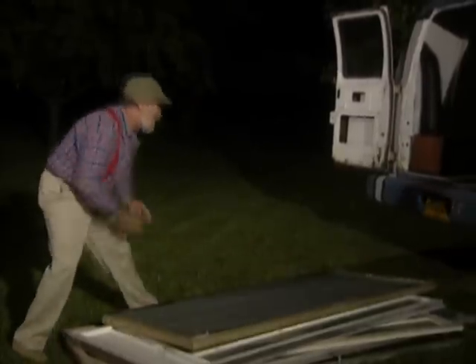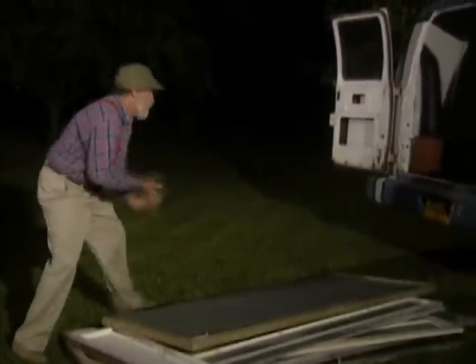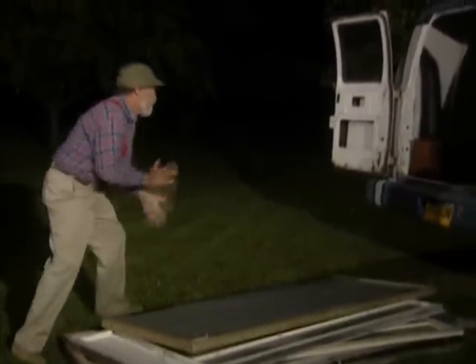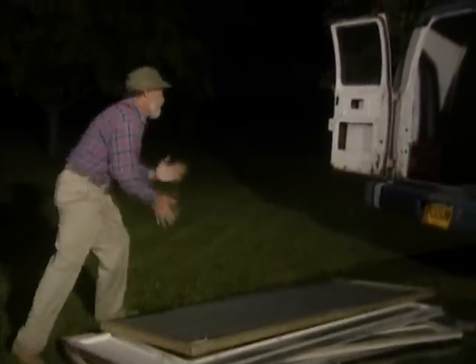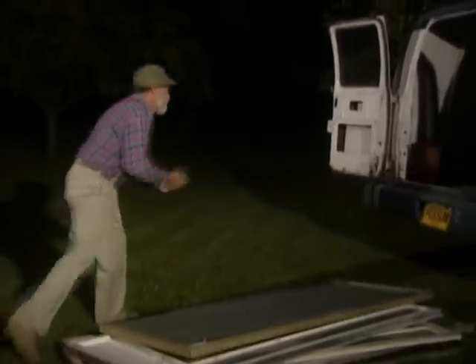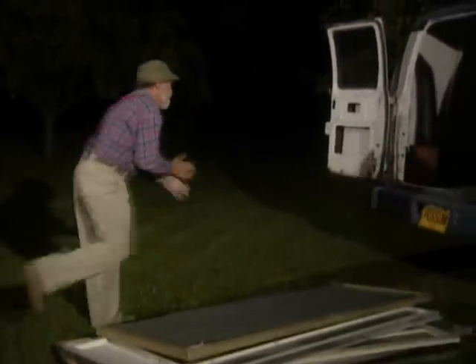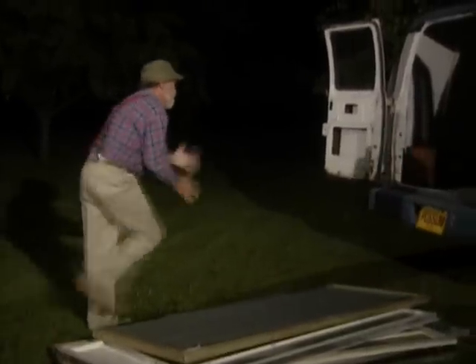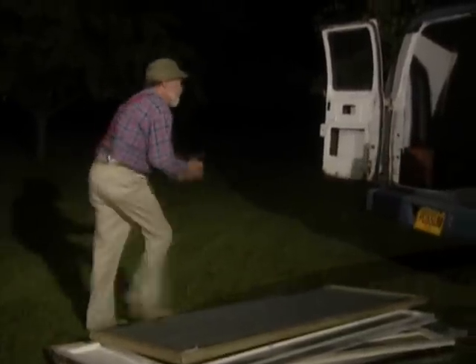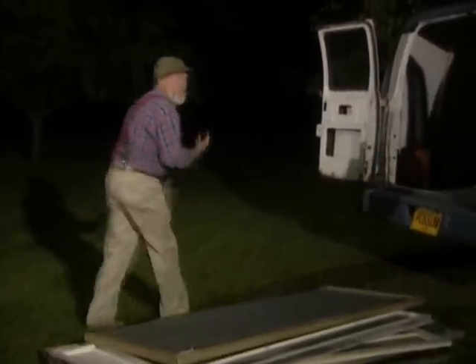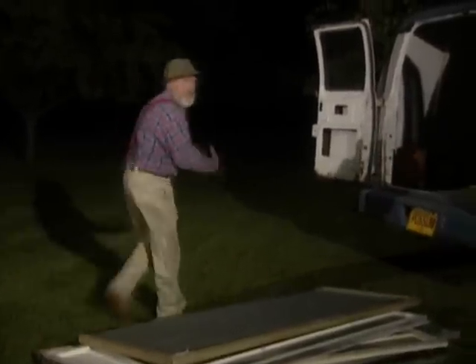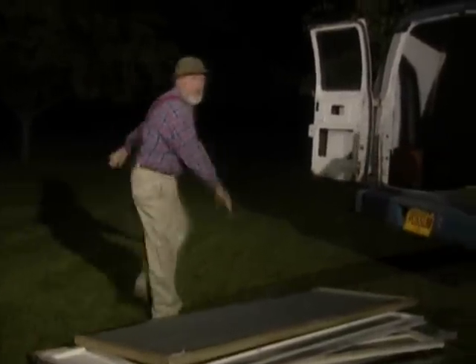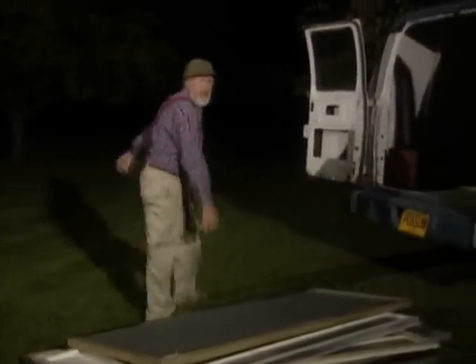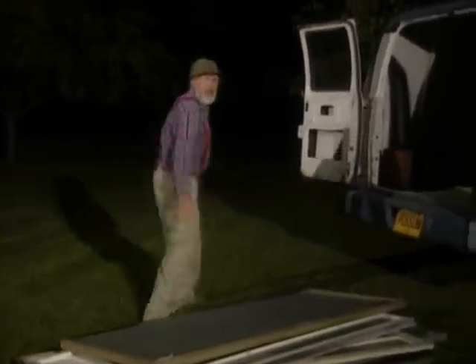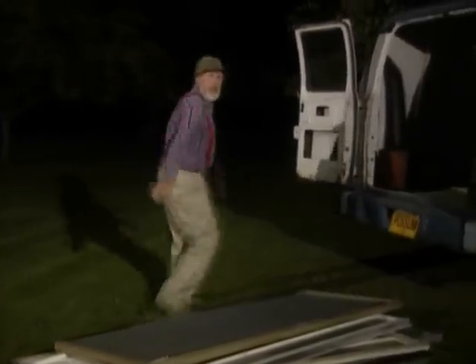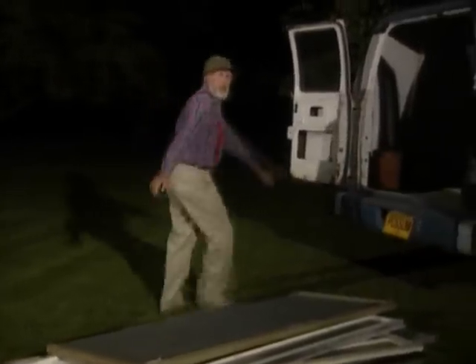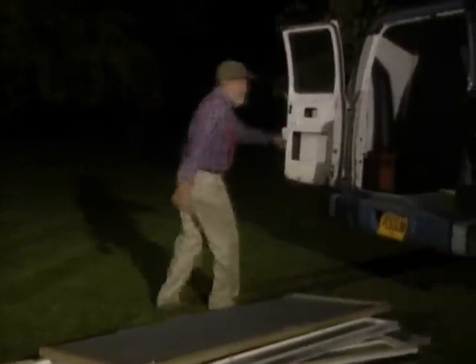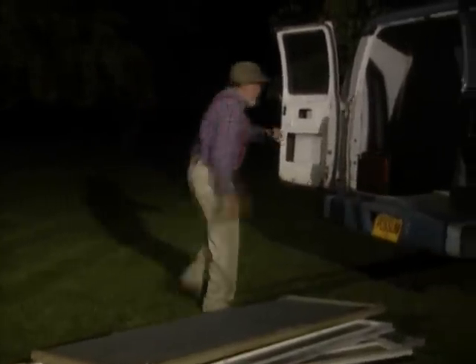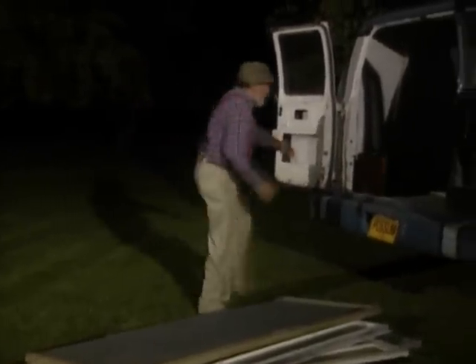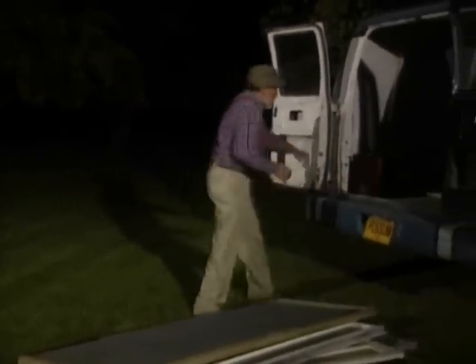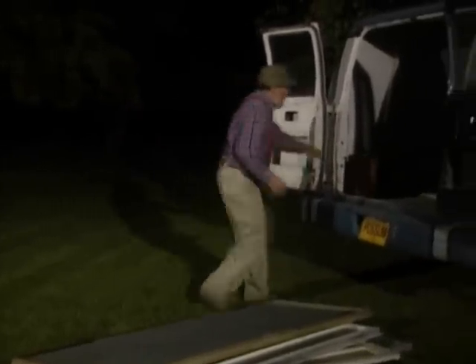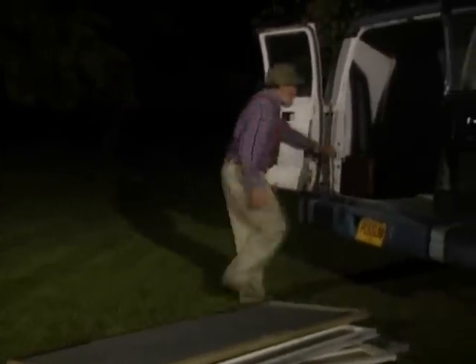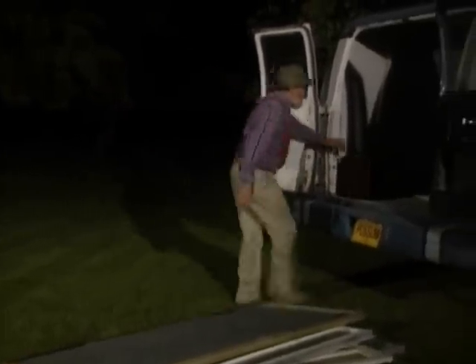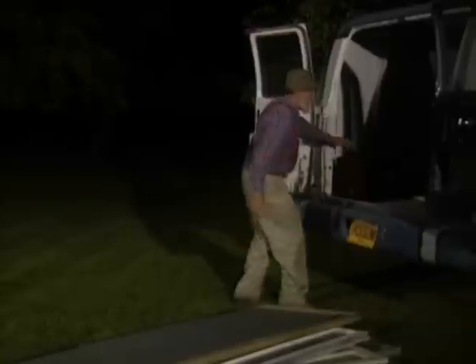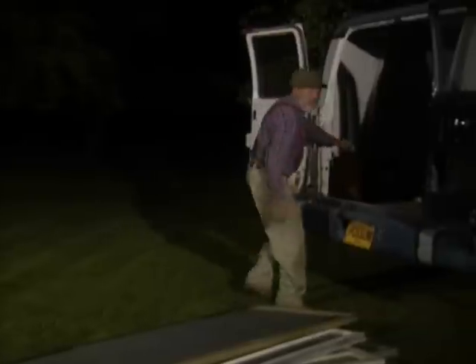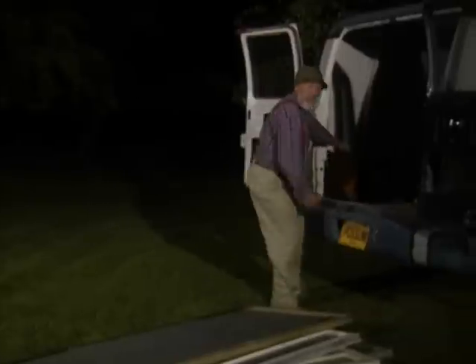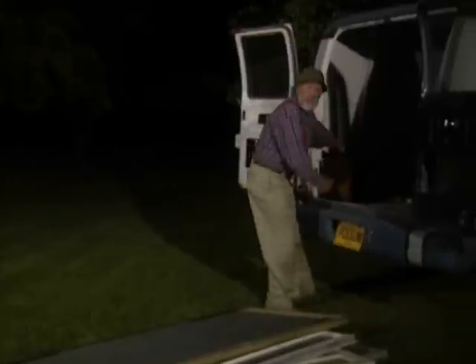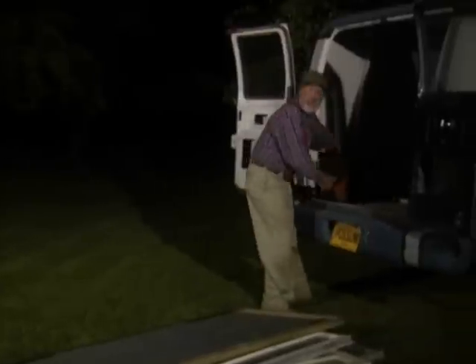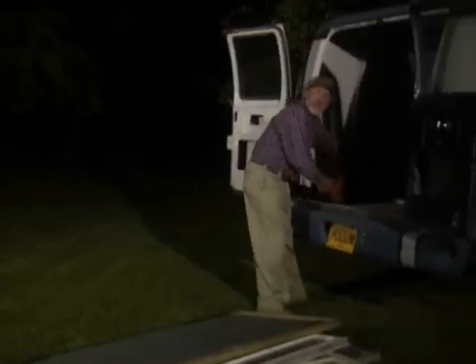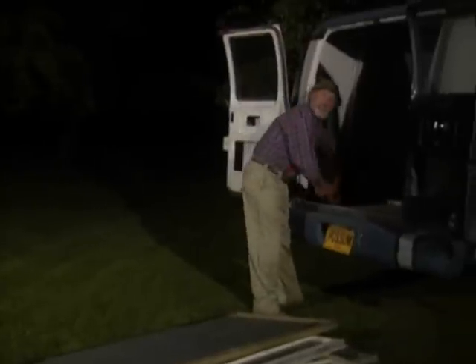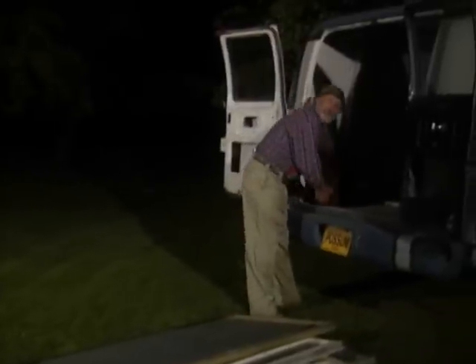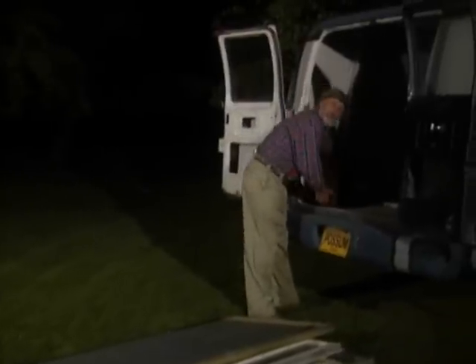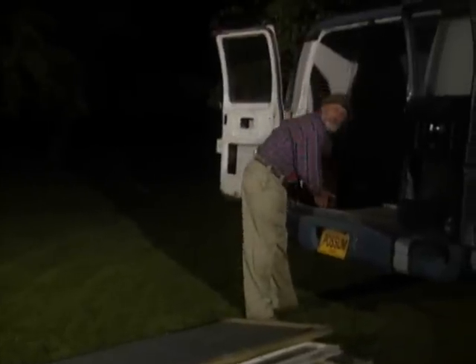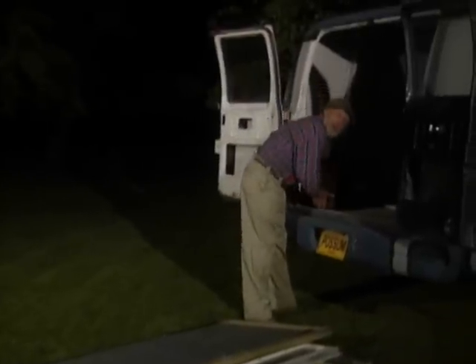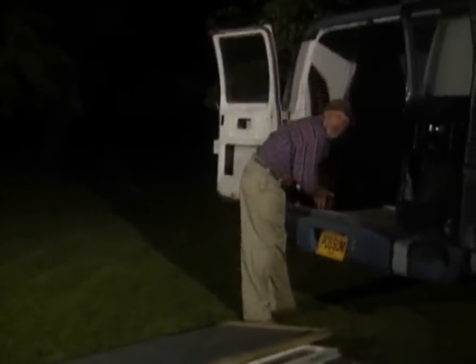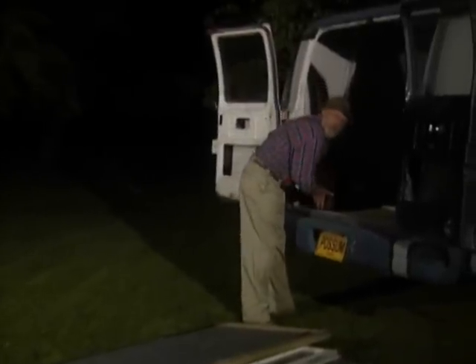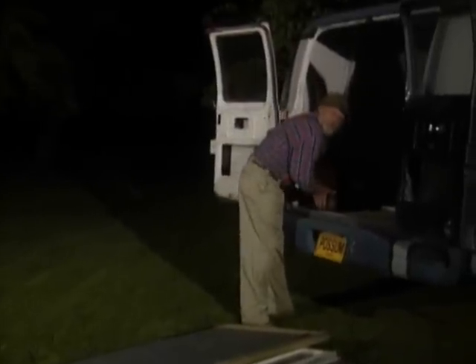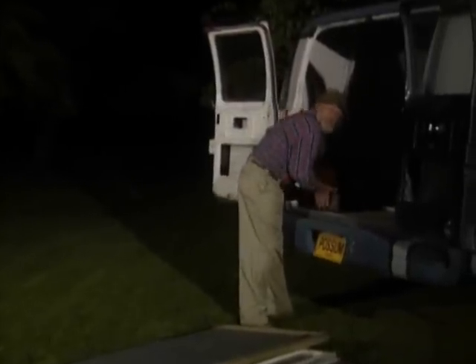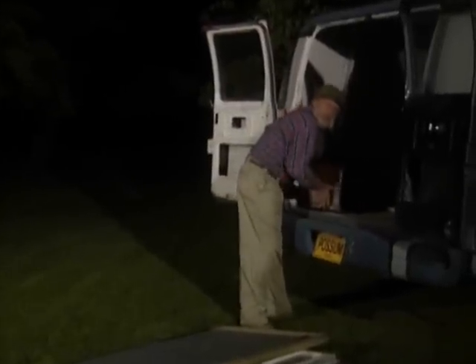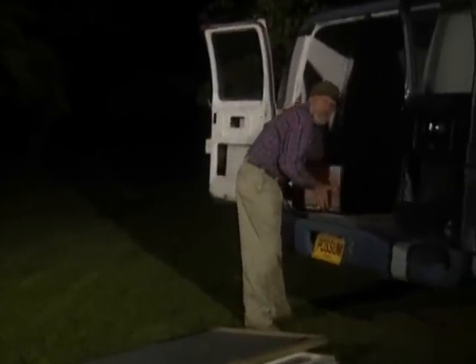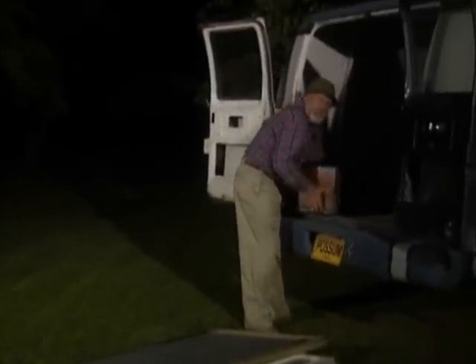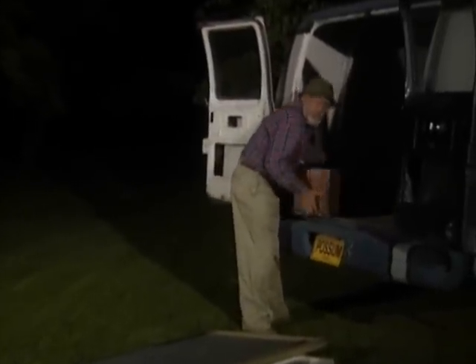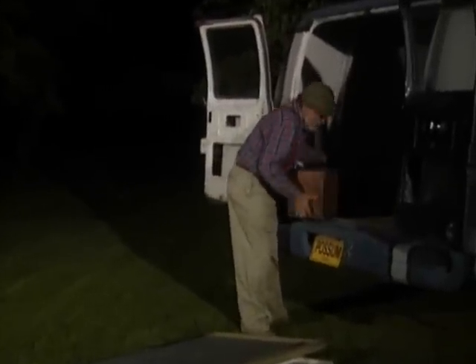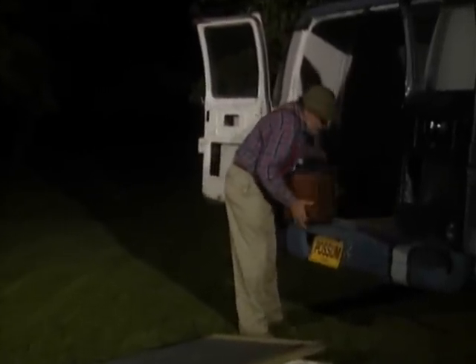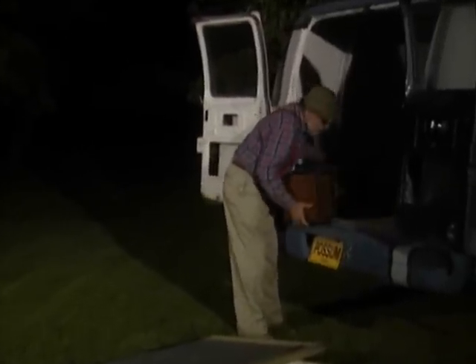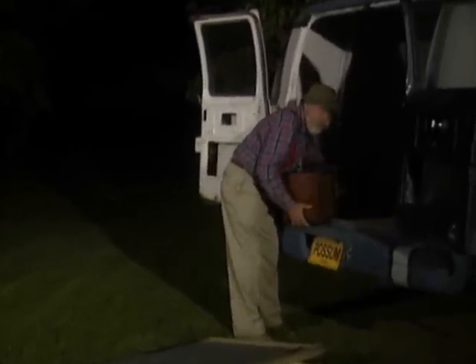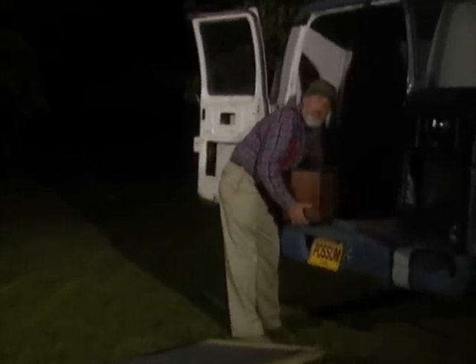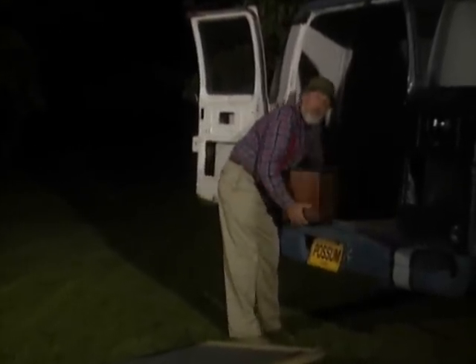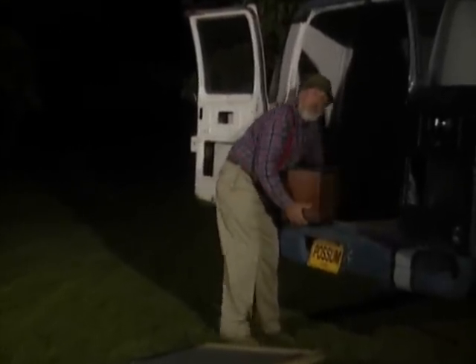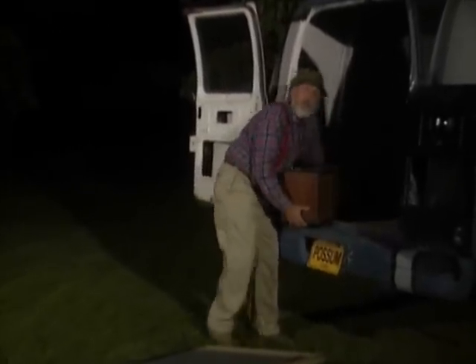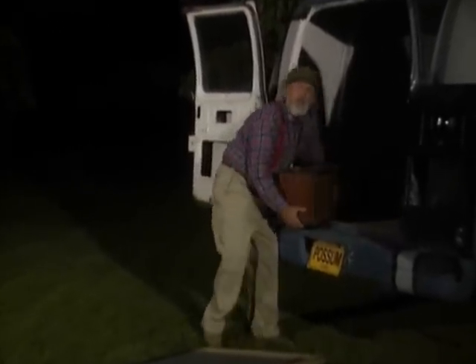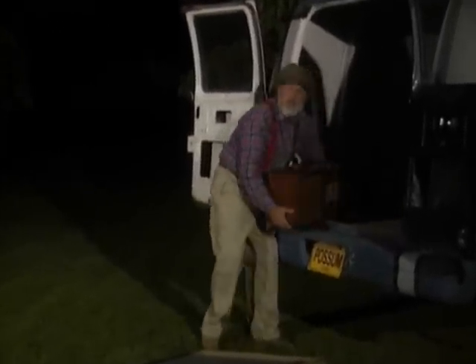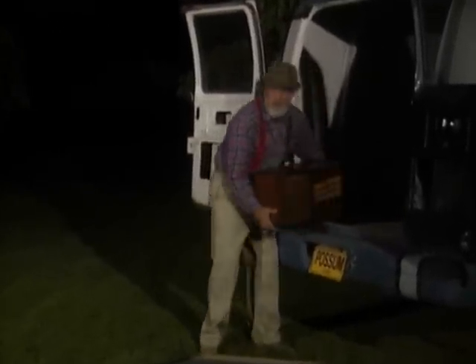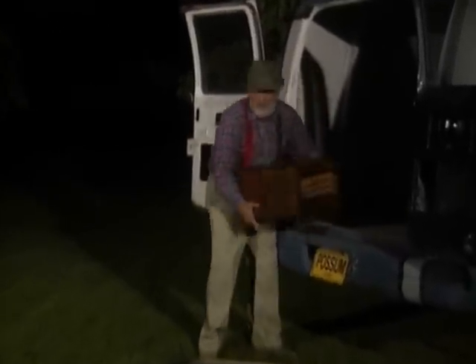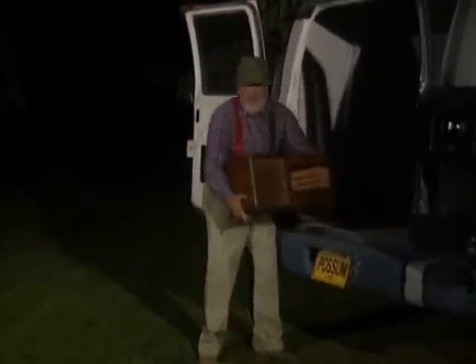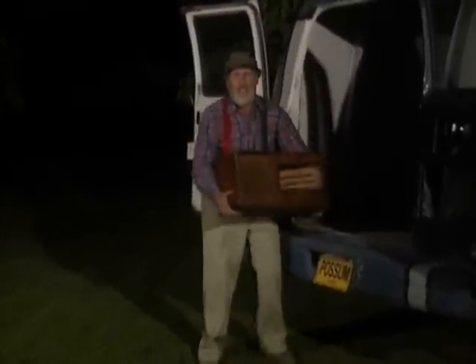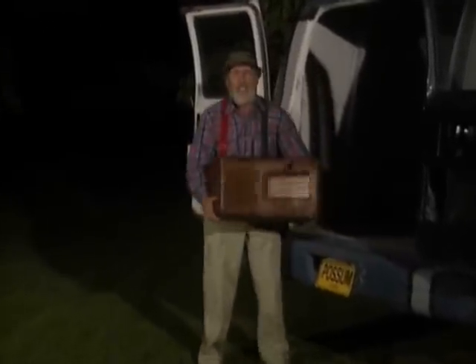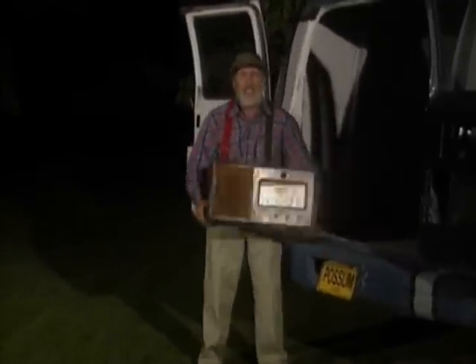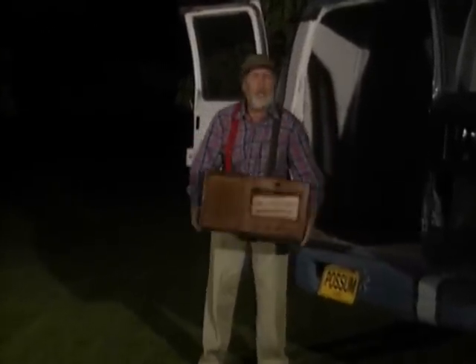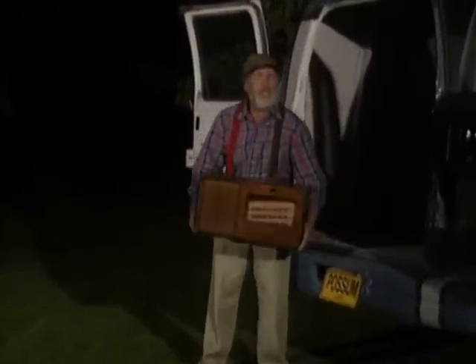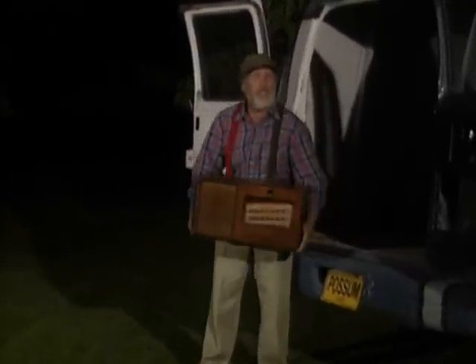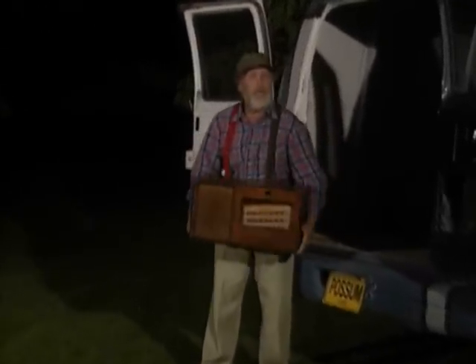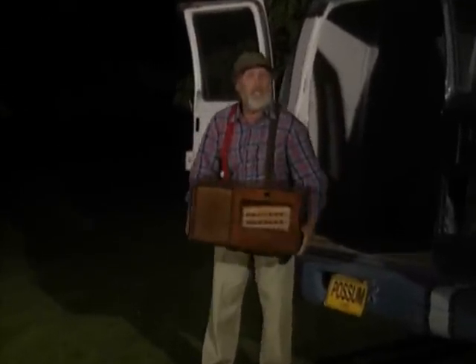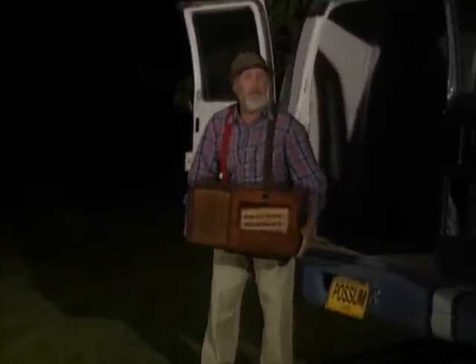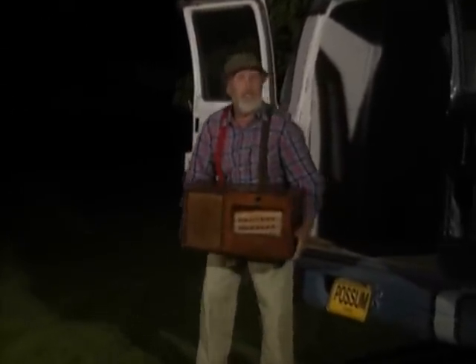So this time on Handyman Corner, I'm going to show you how you can make your own fireworks display using an old radio and a bunch of screen doors.